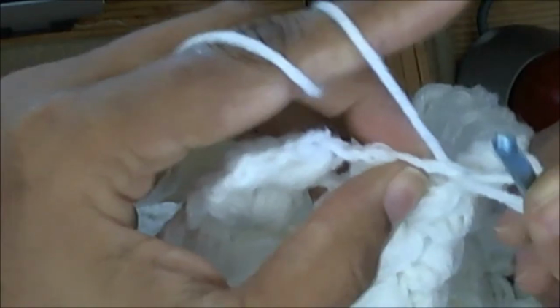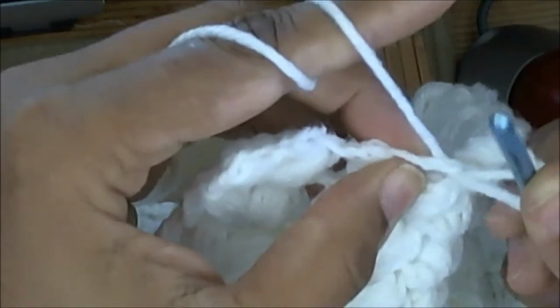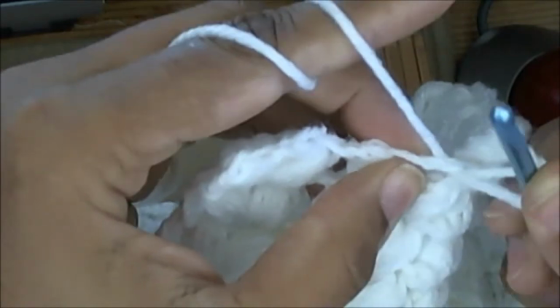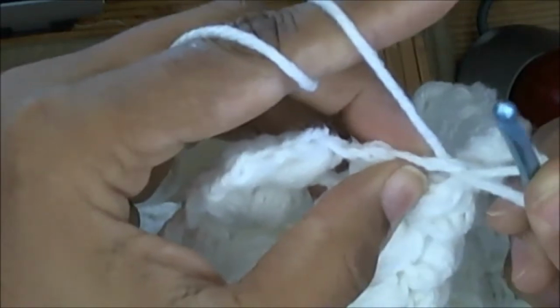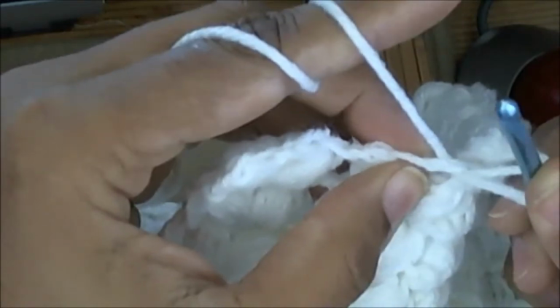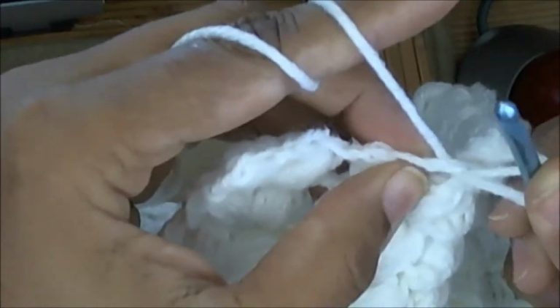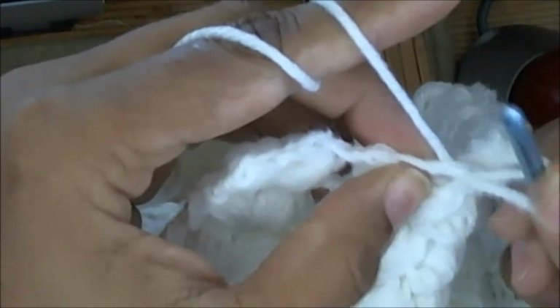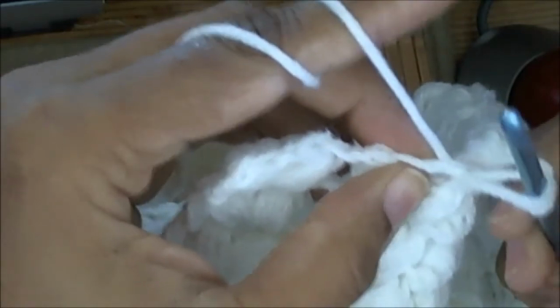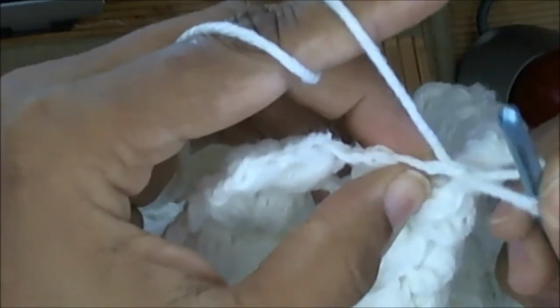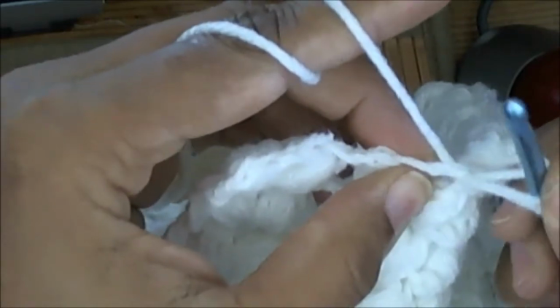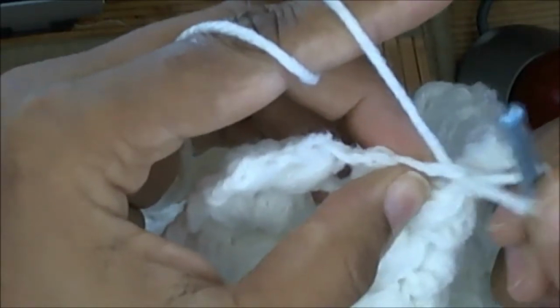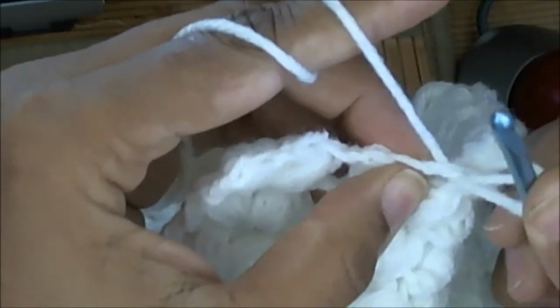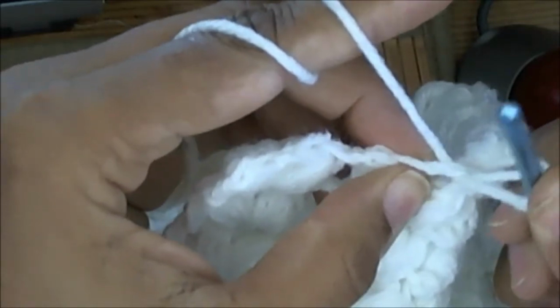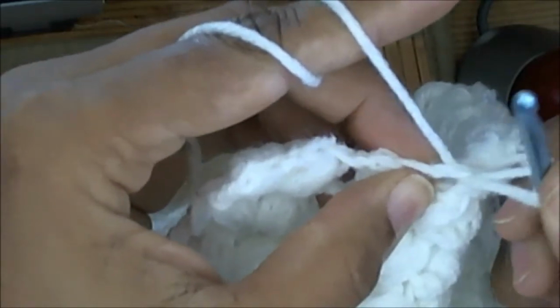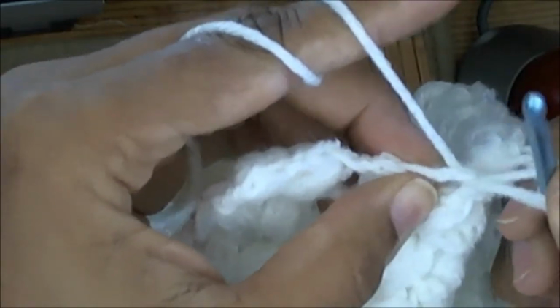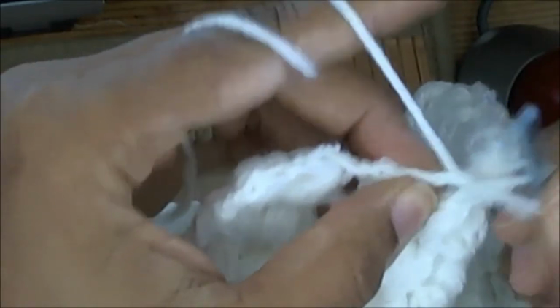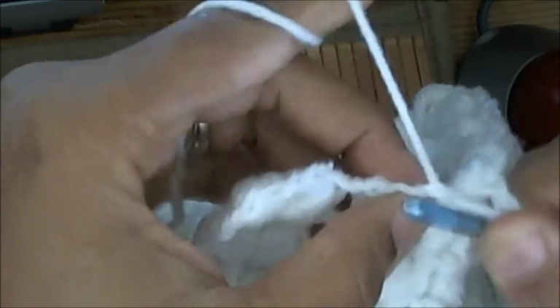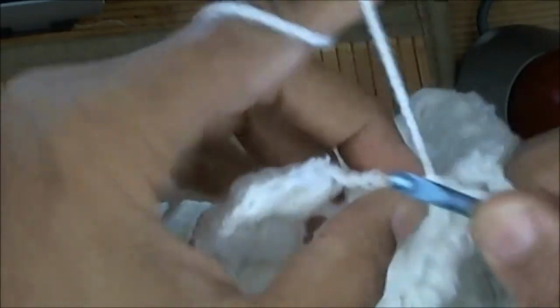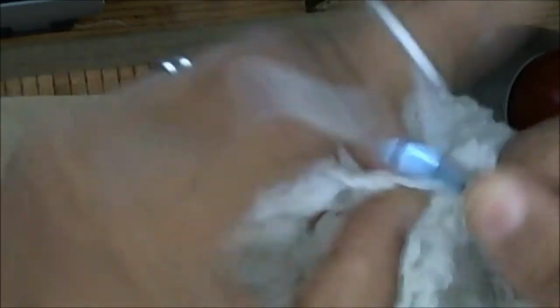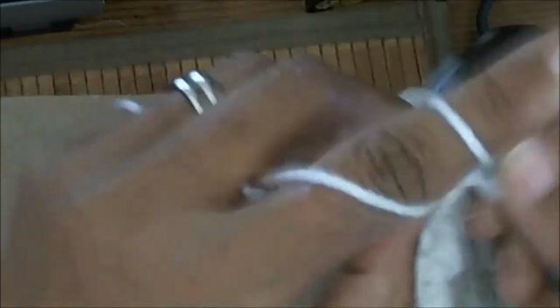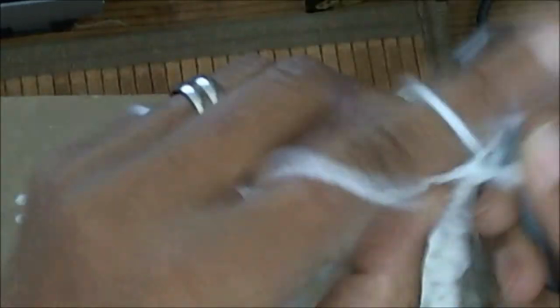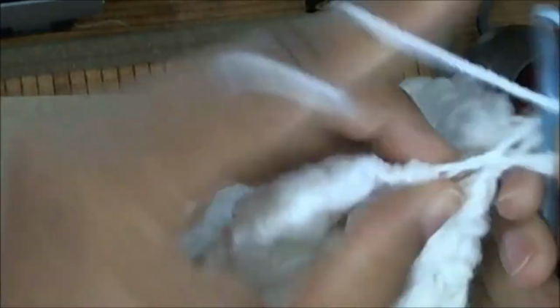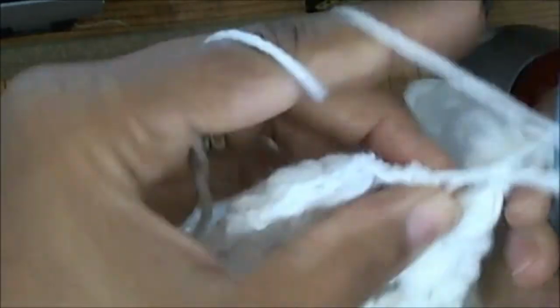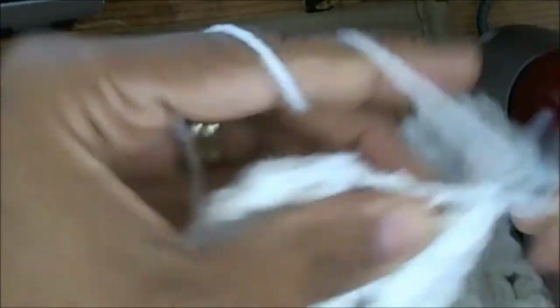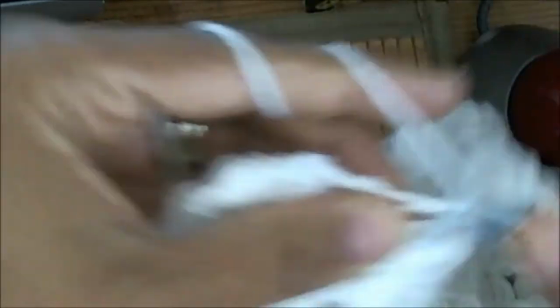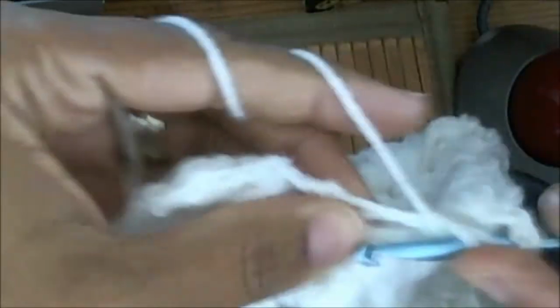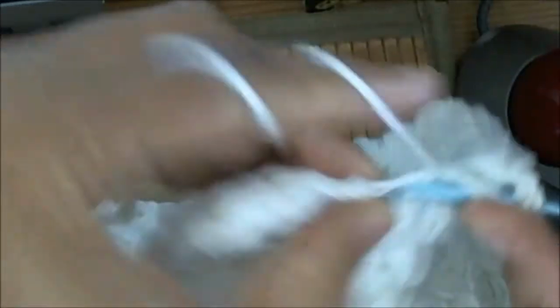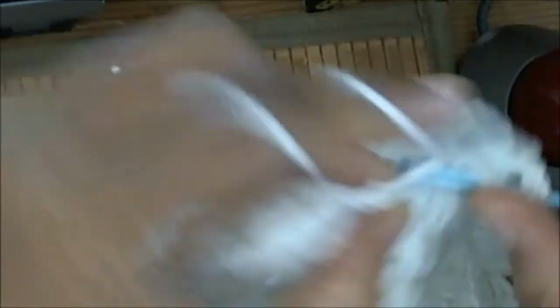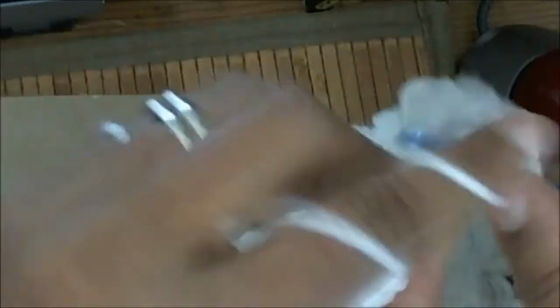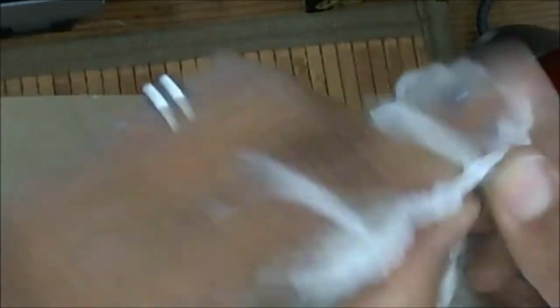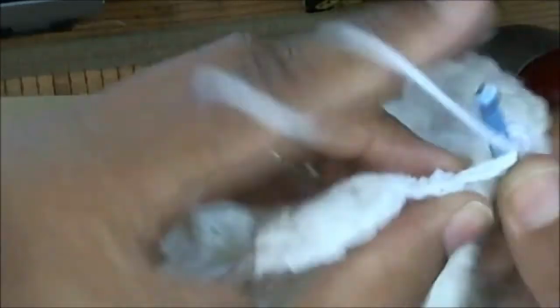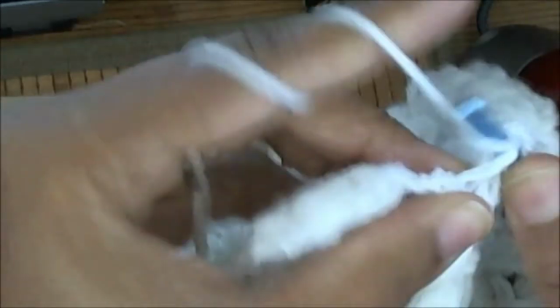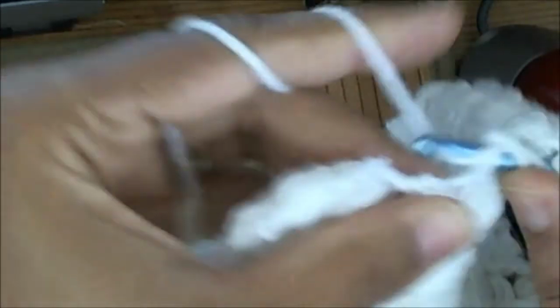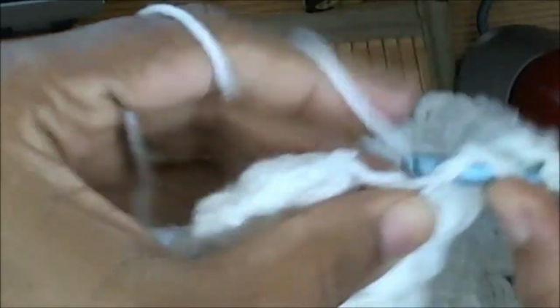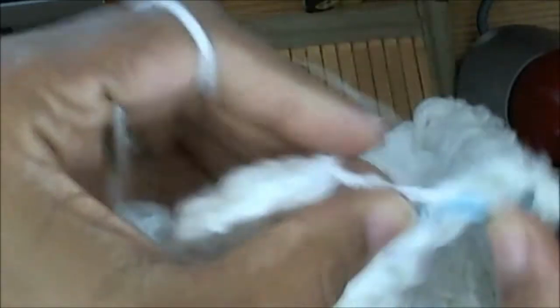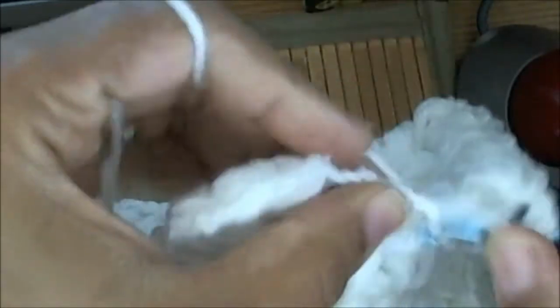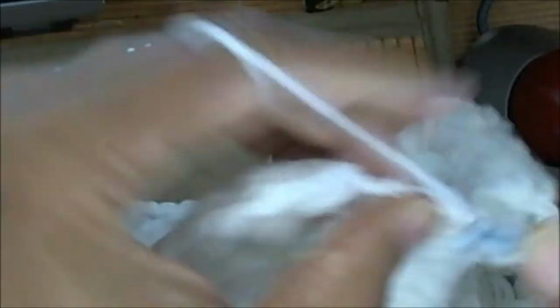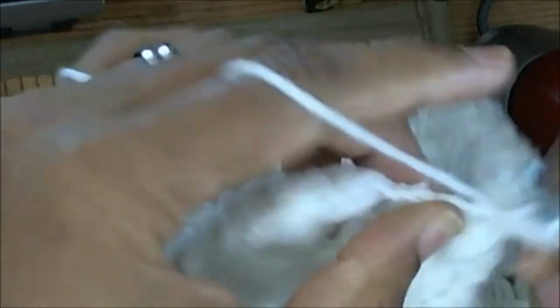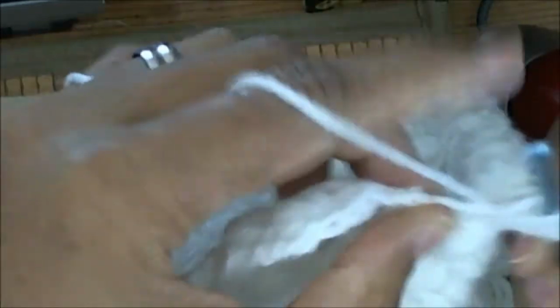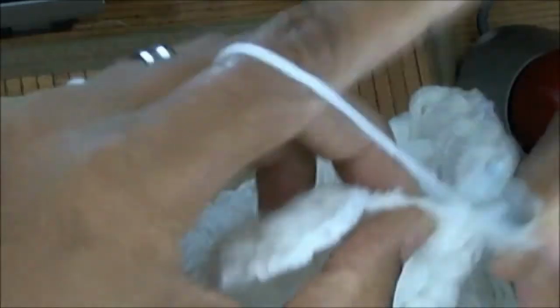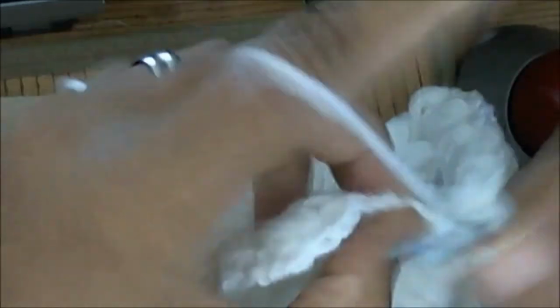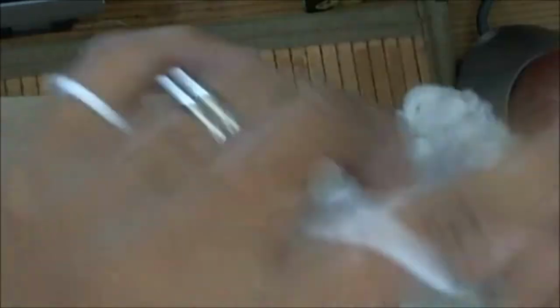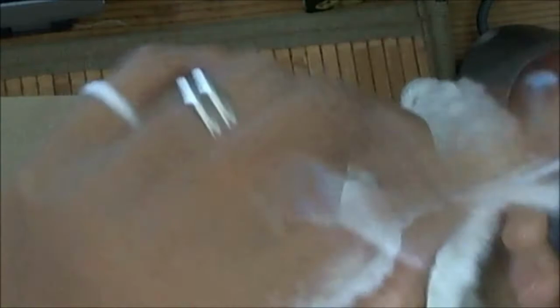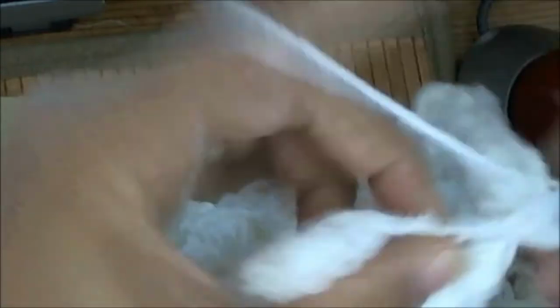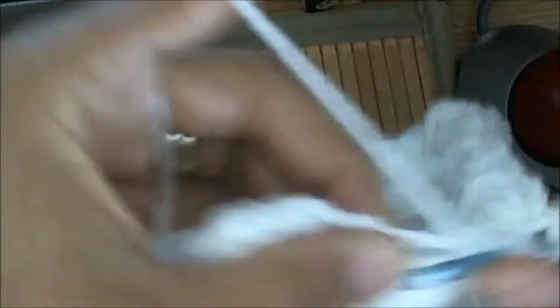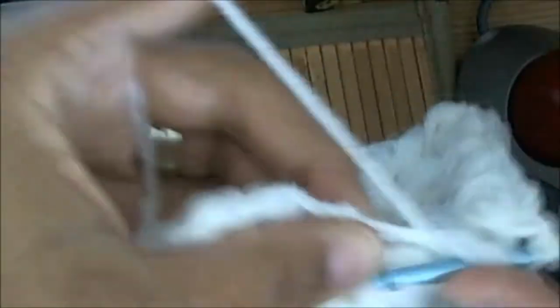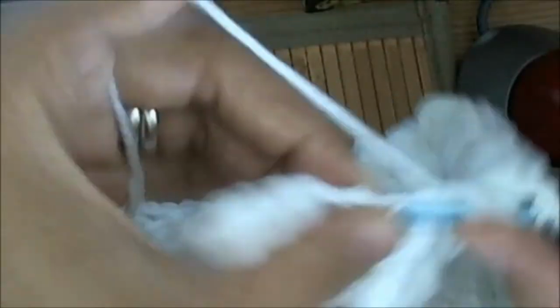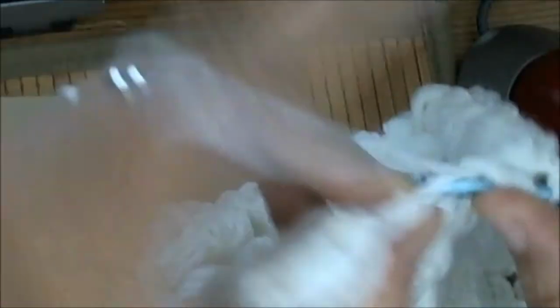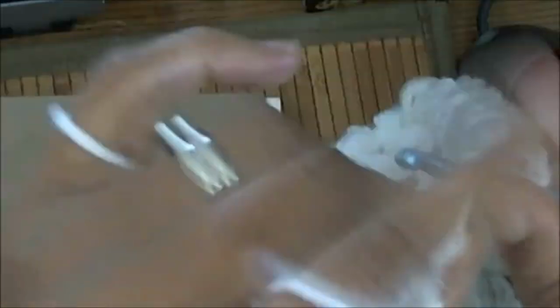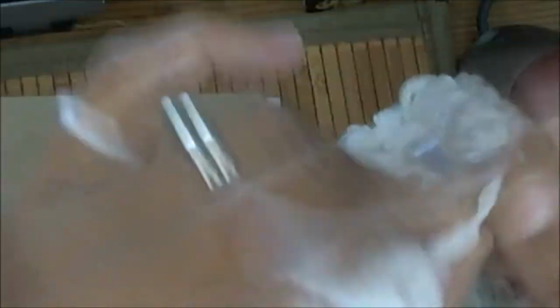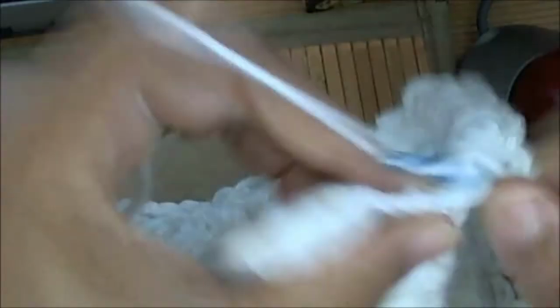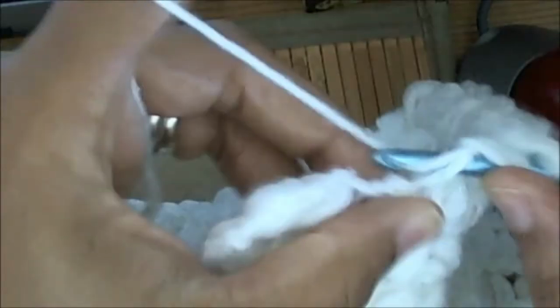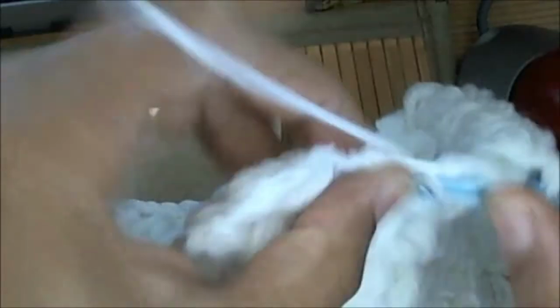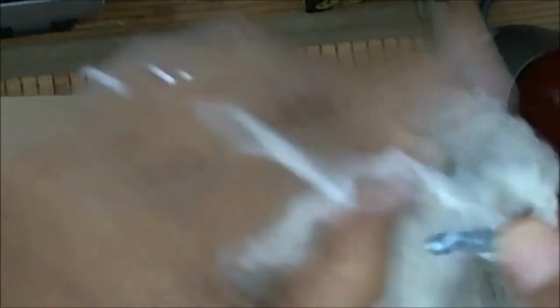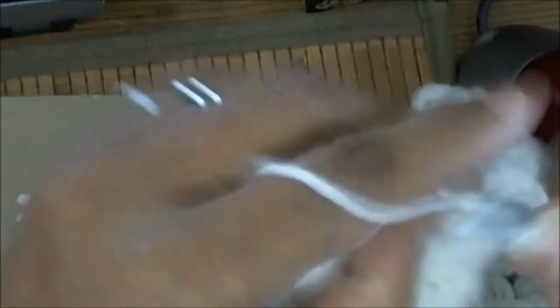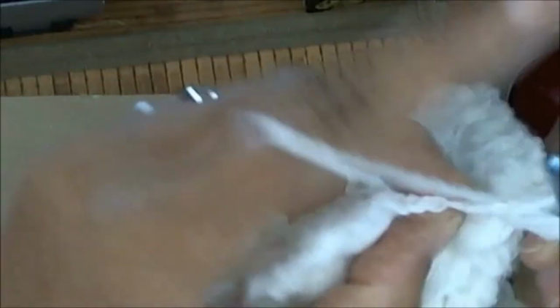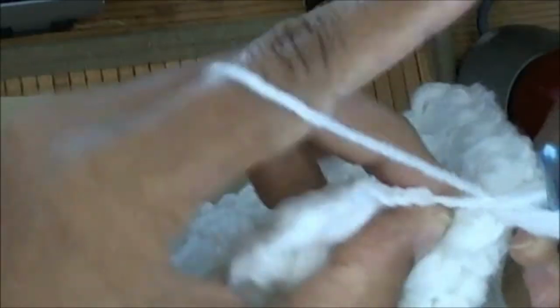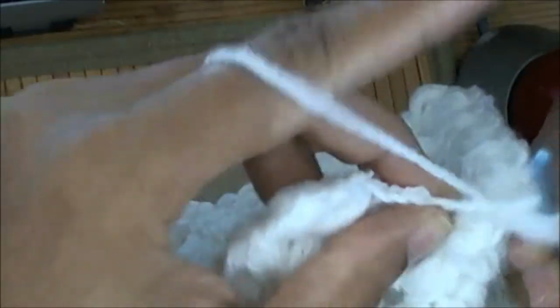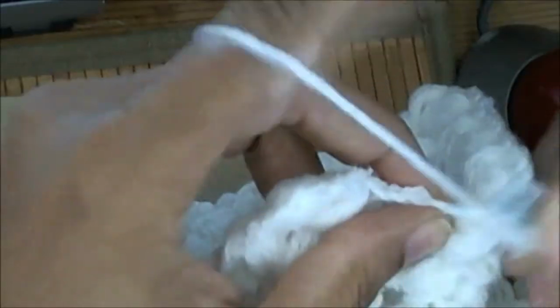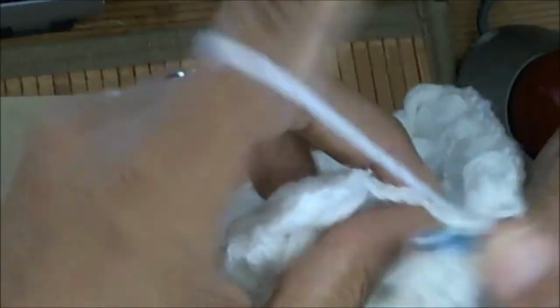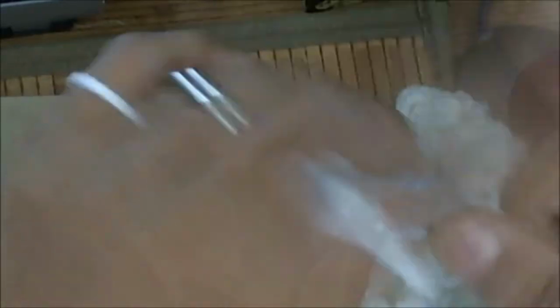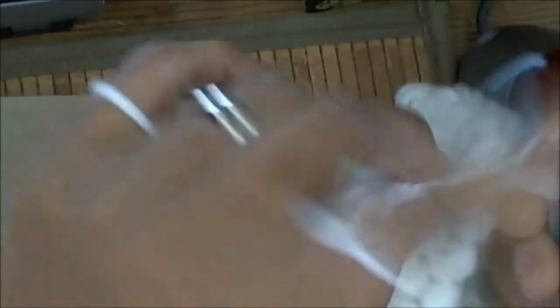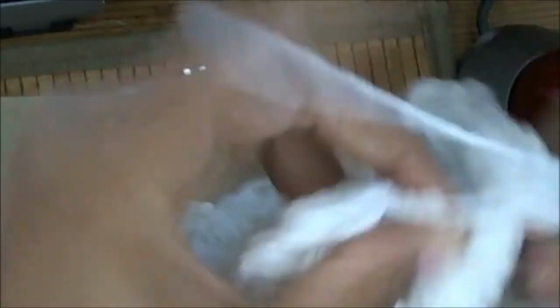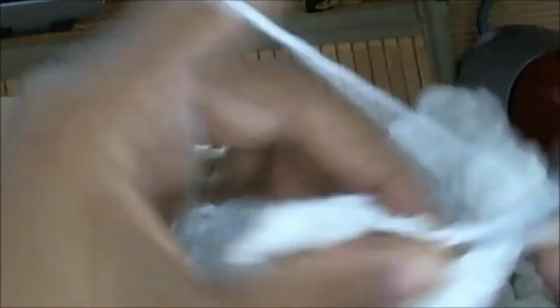I use my thumb to hold my loops. You're going to yarn over, go under again and pull up a loop, yarn over, go under and pull up a loop. I do this four times.